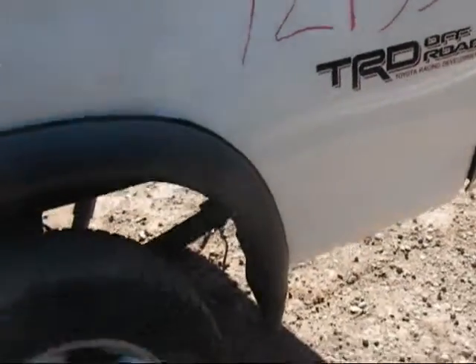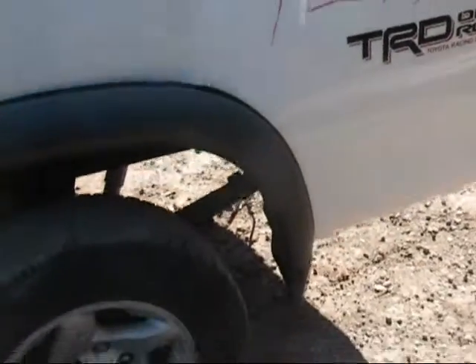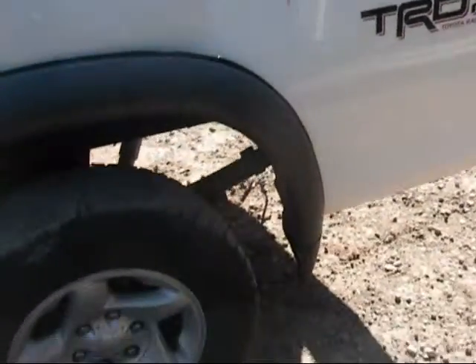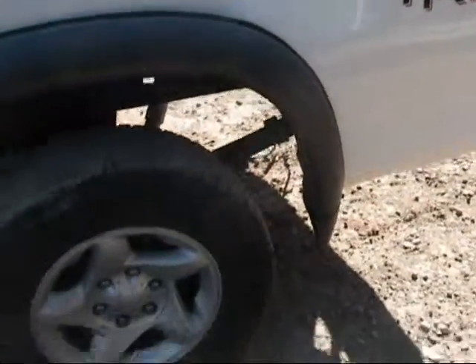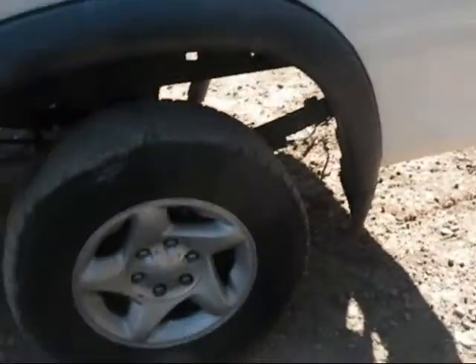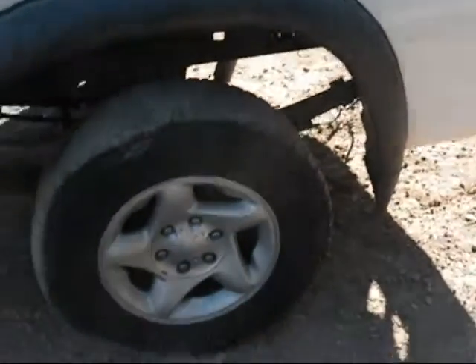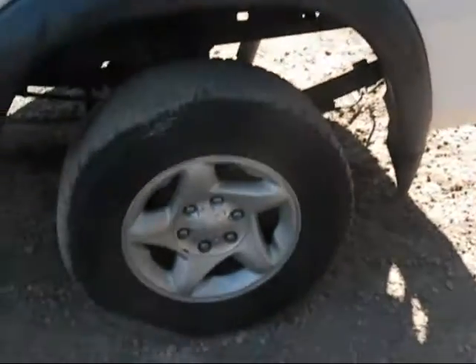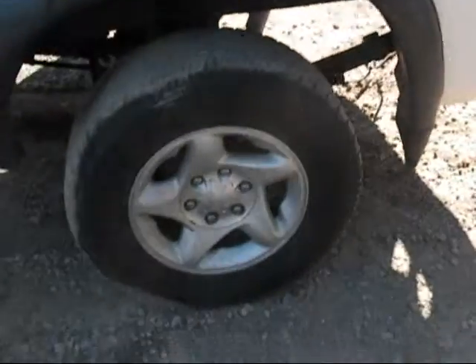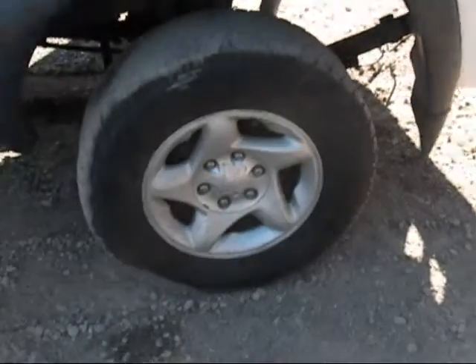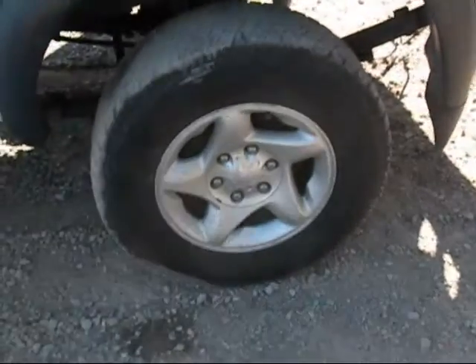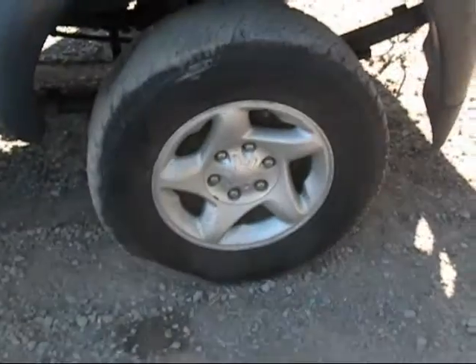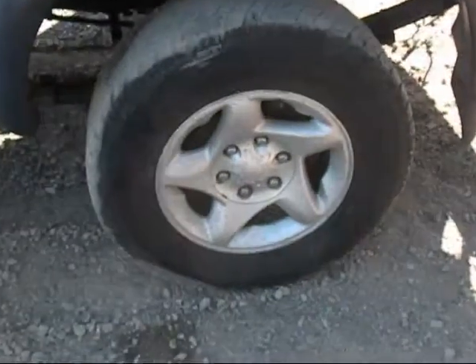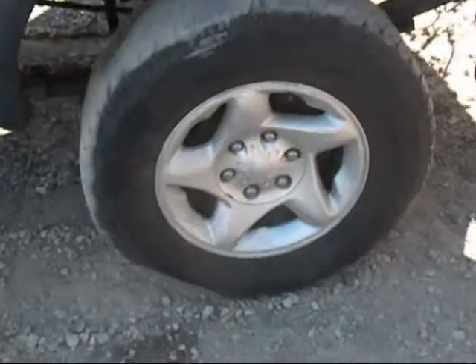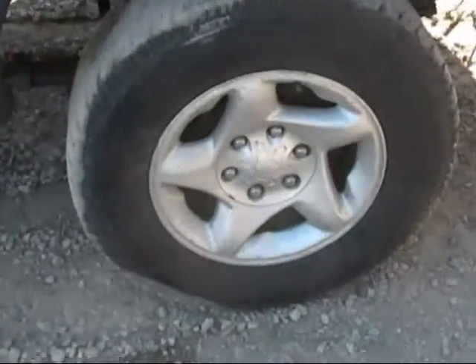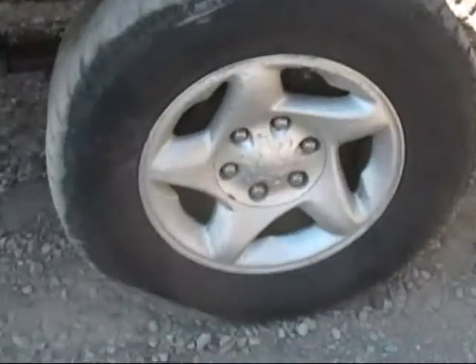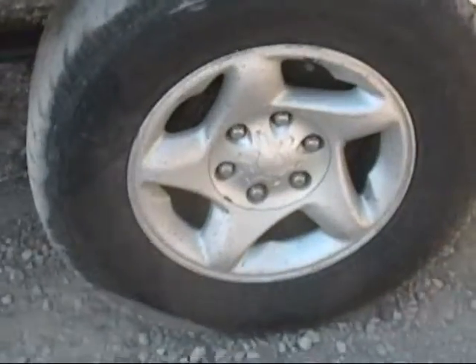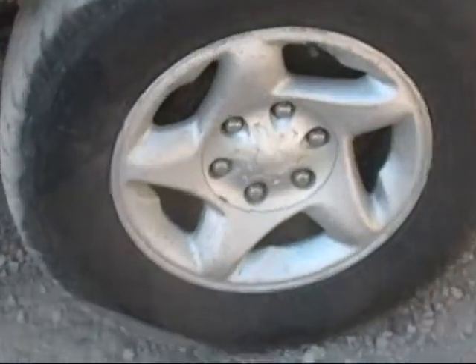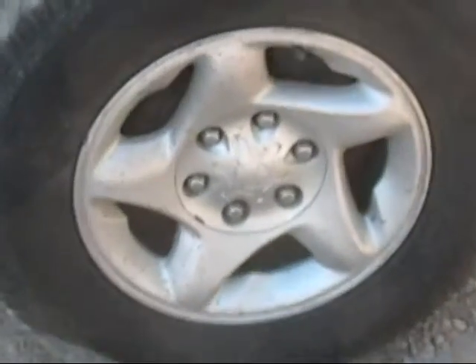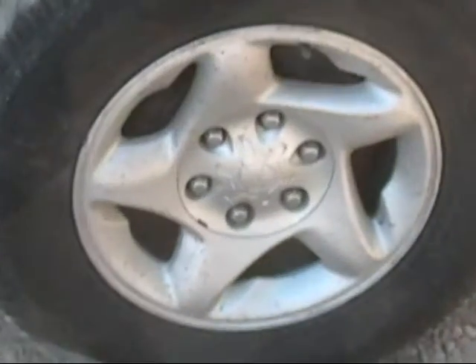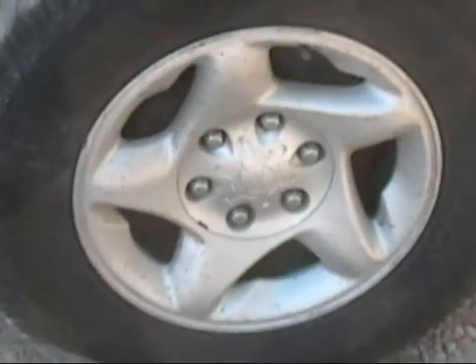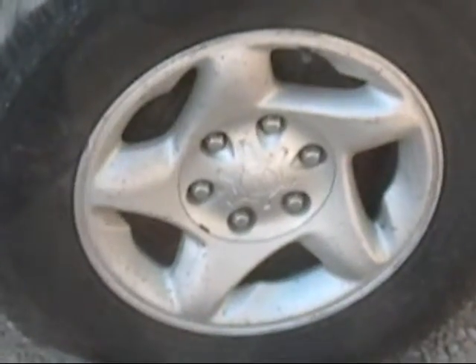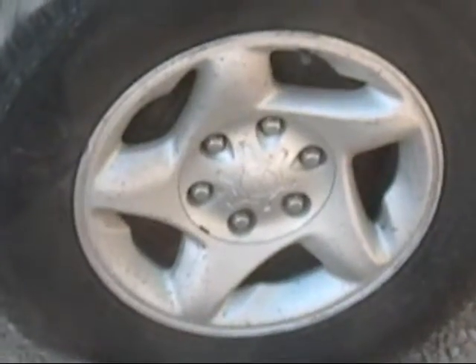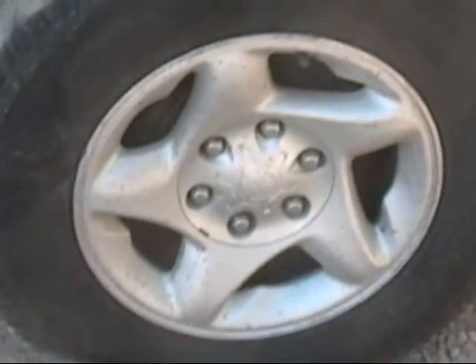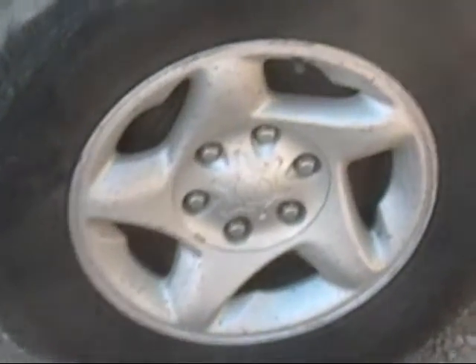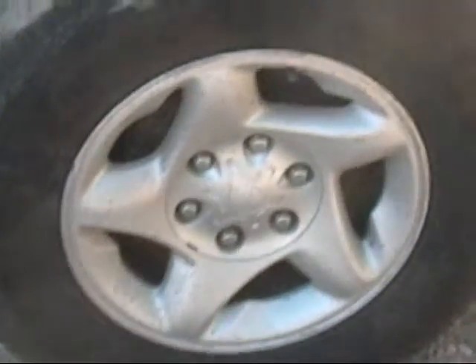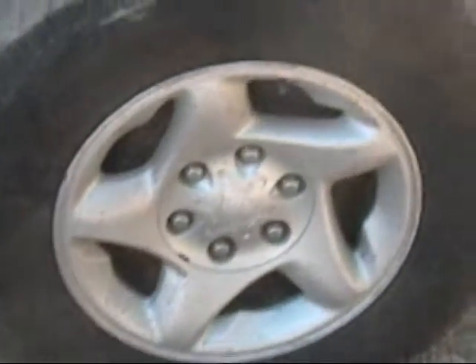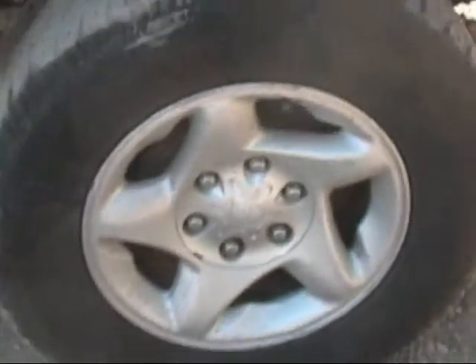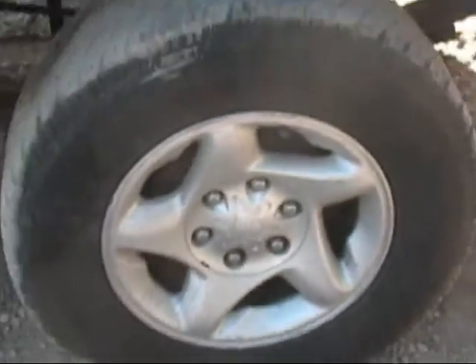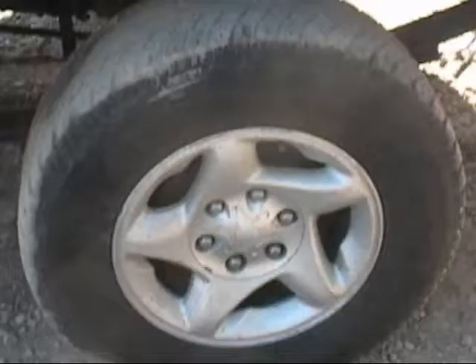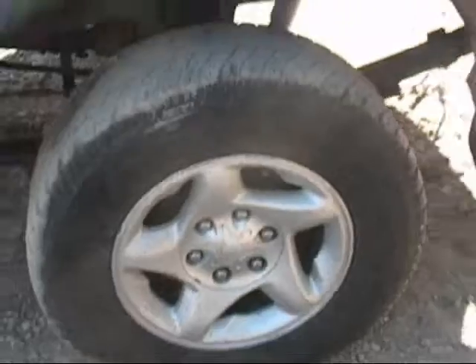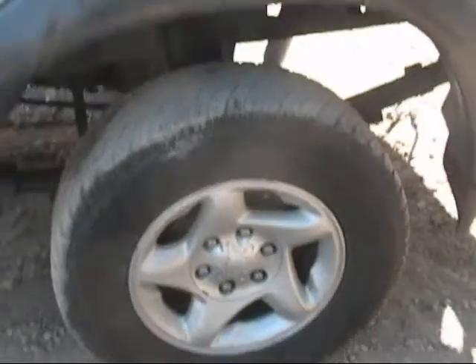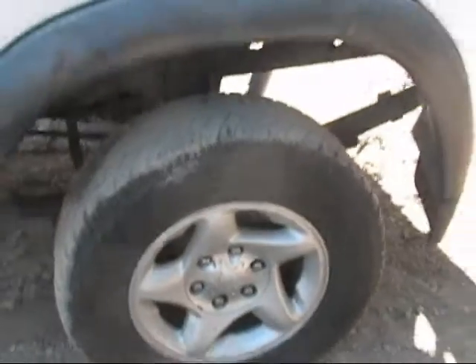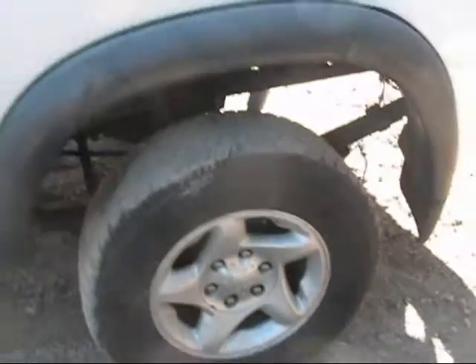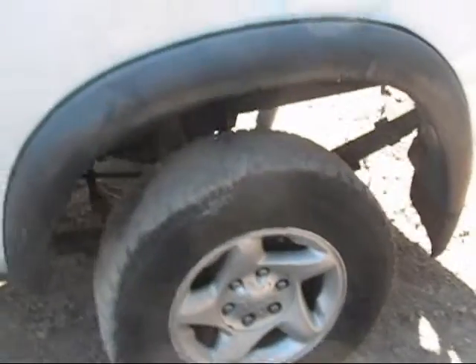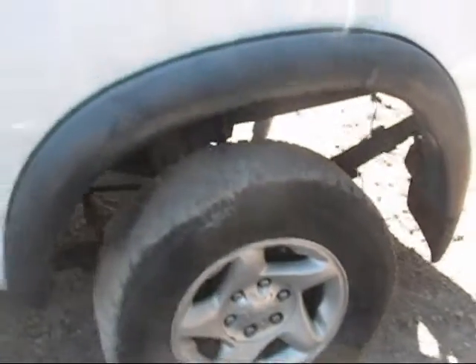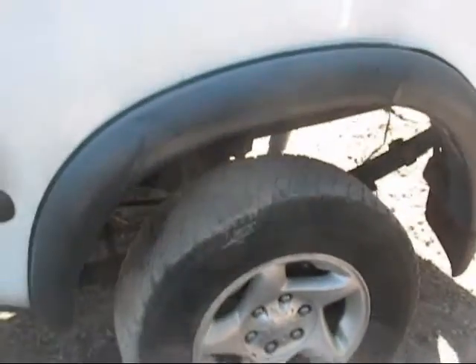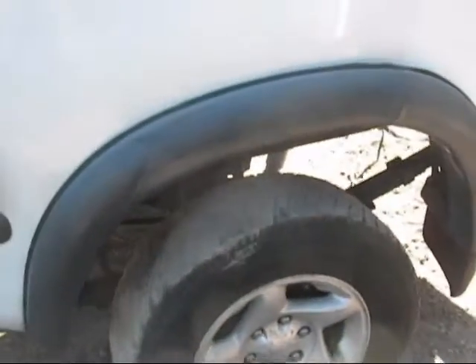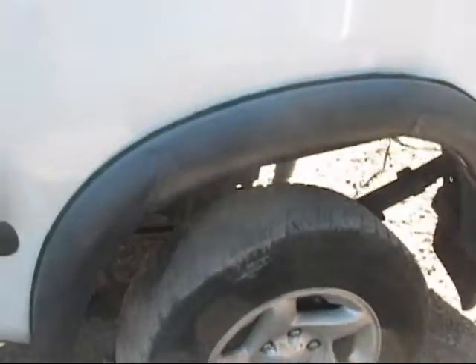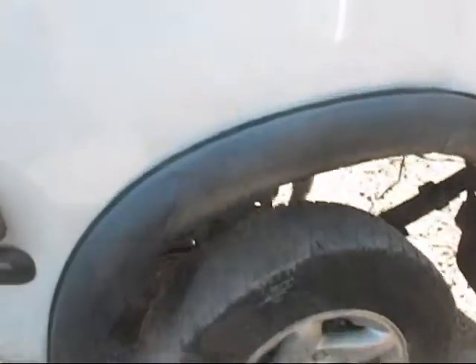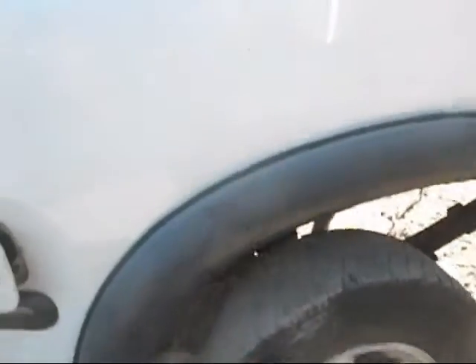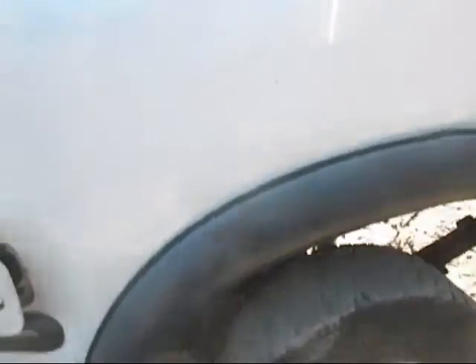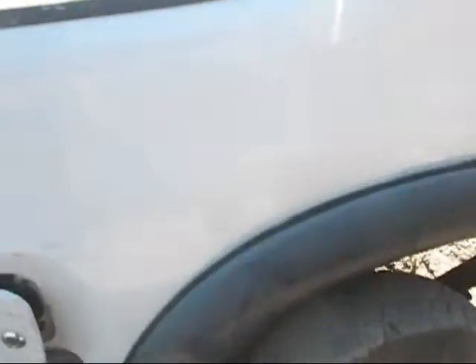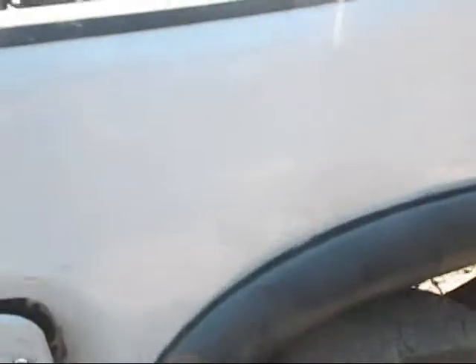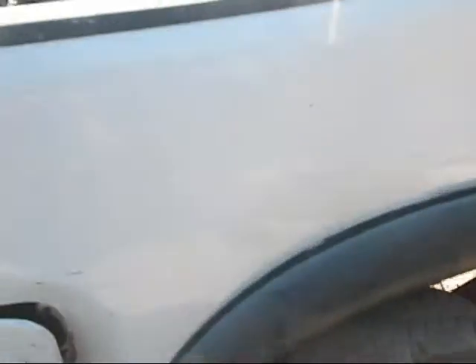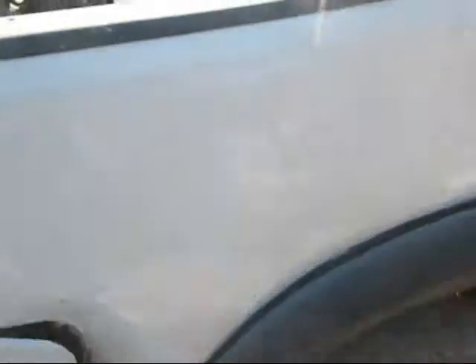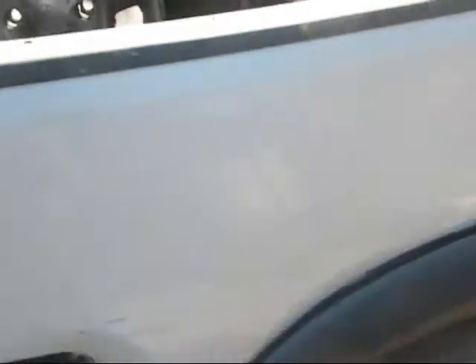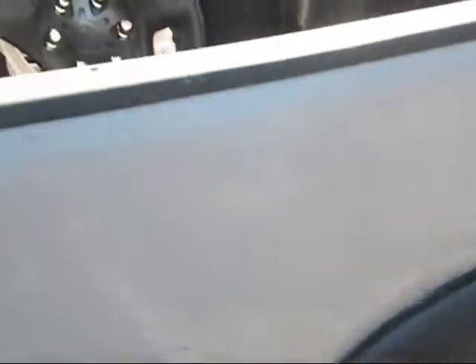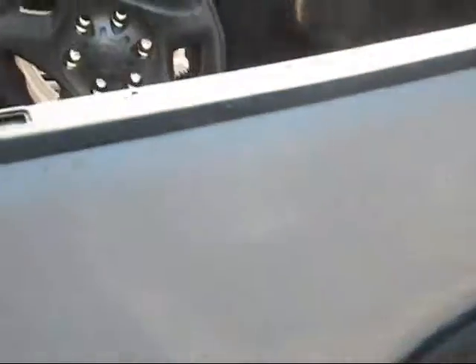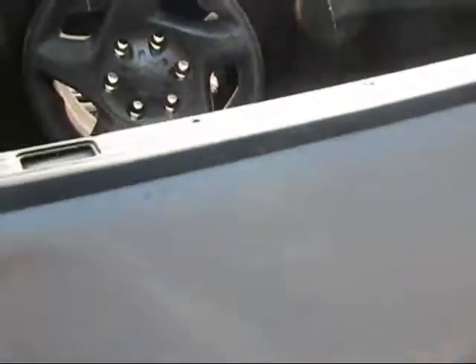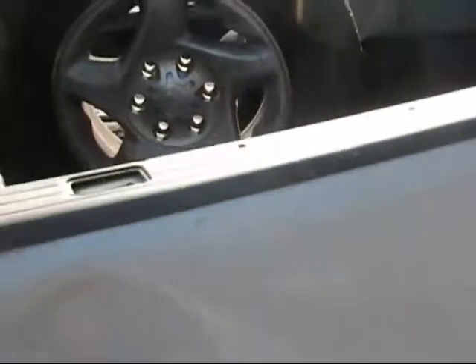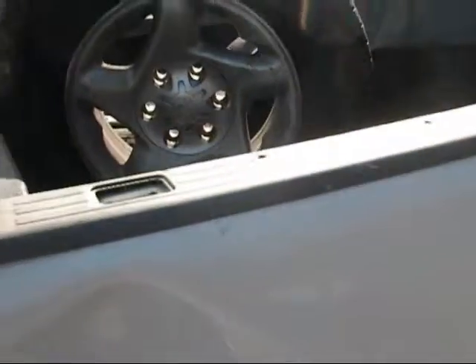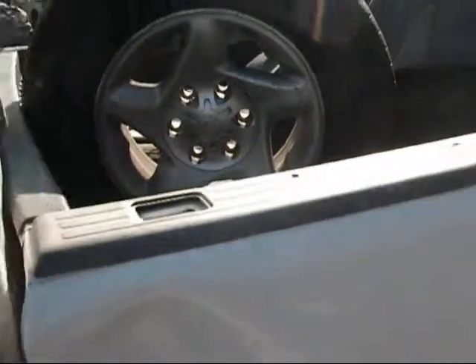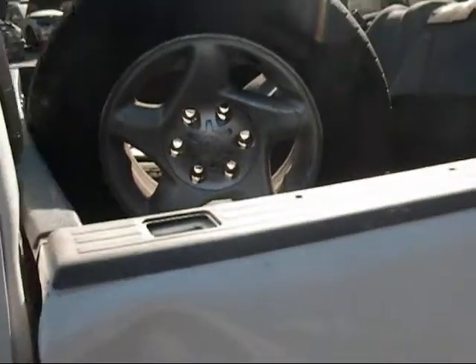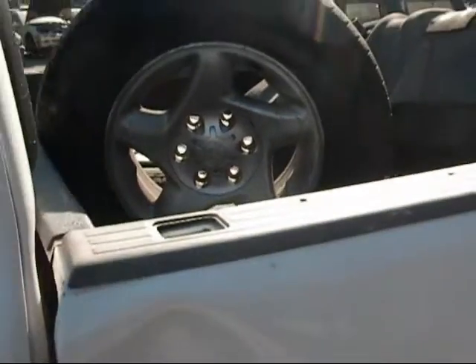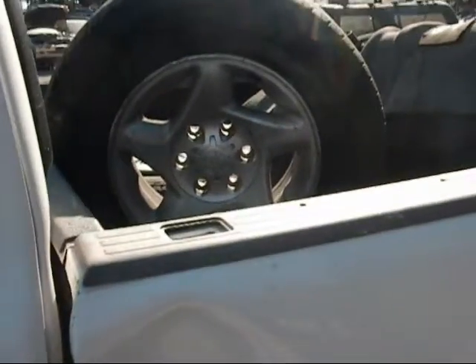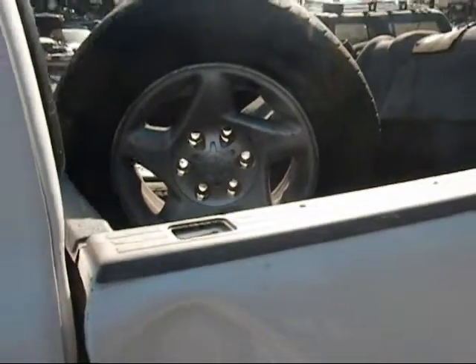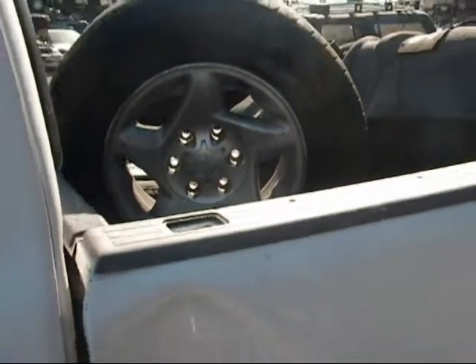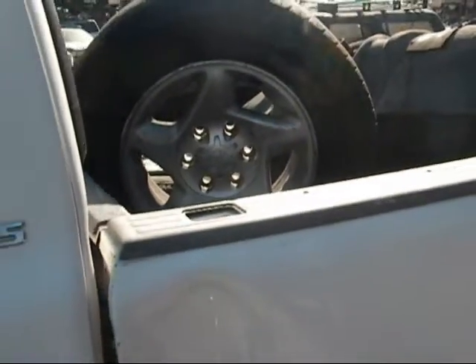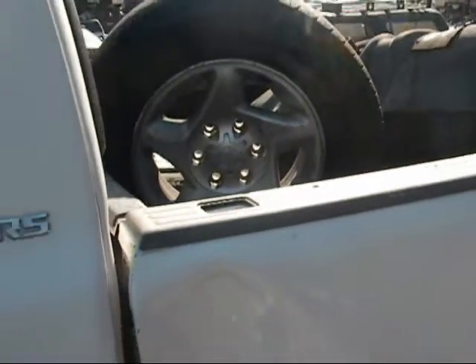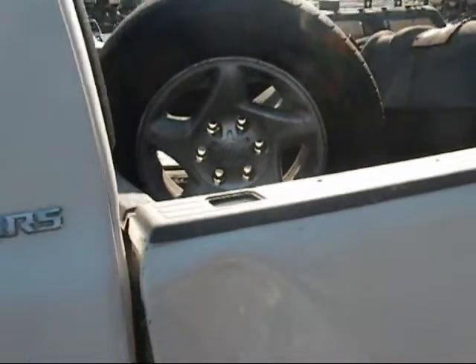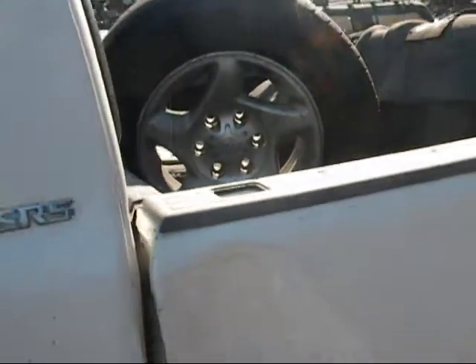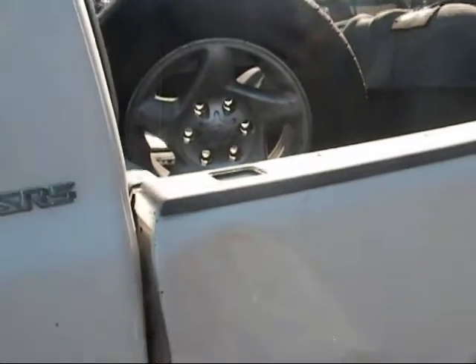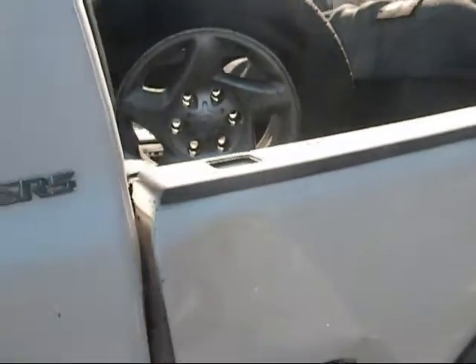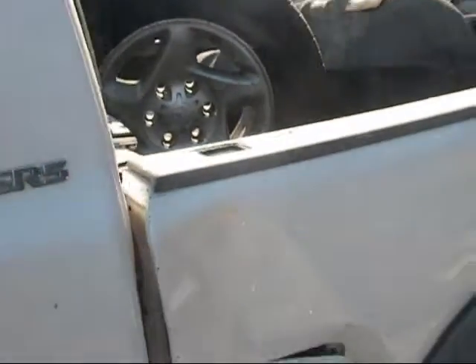The tail lights were good. It's one of the other wheels — the third one is in the bed of the truck.